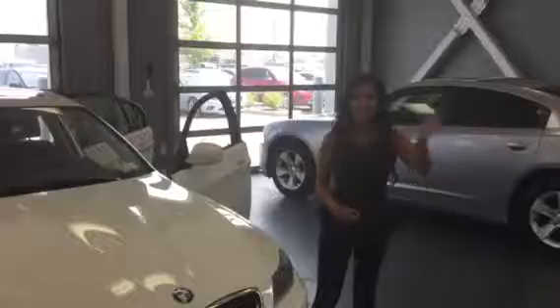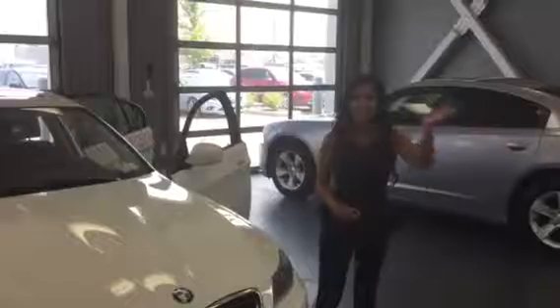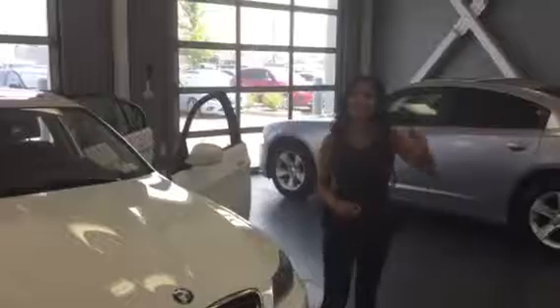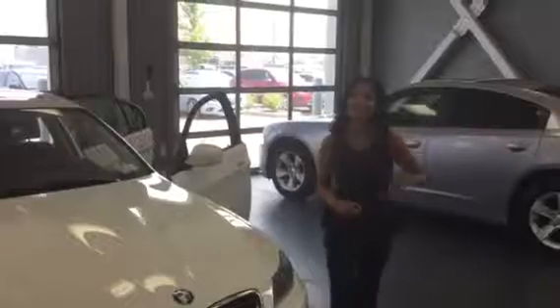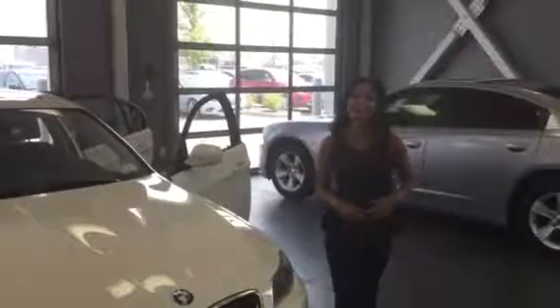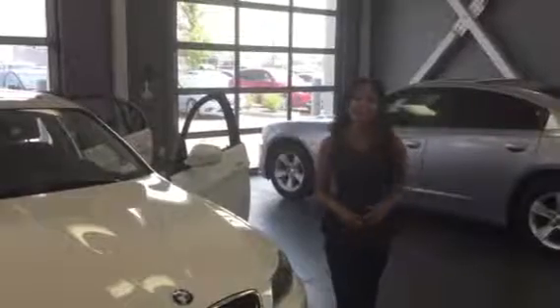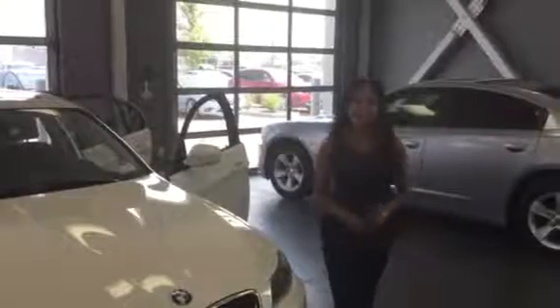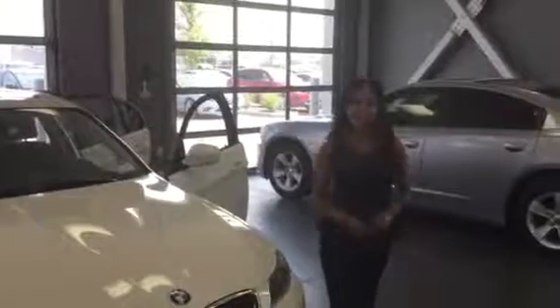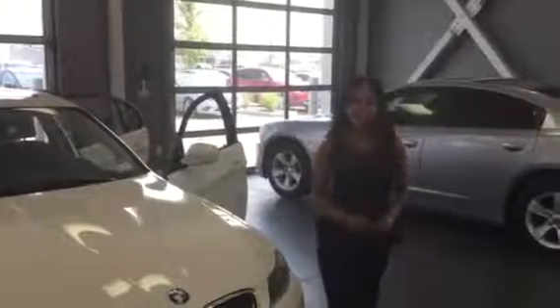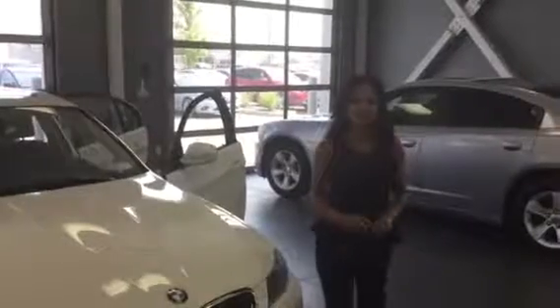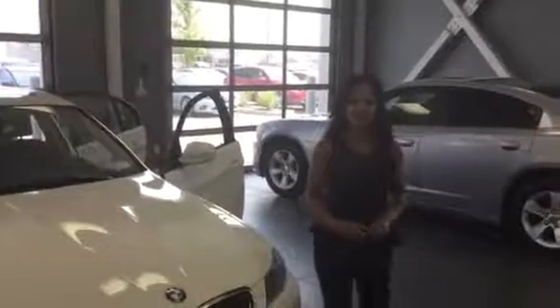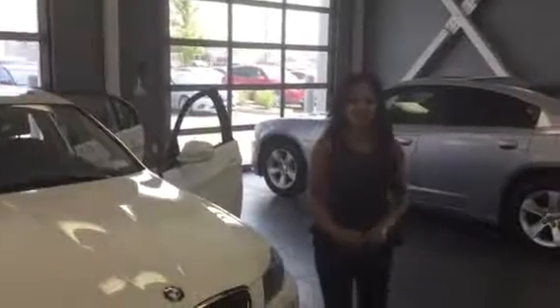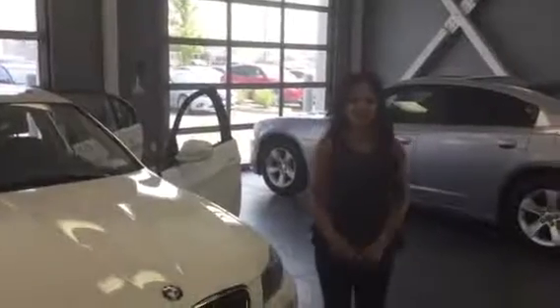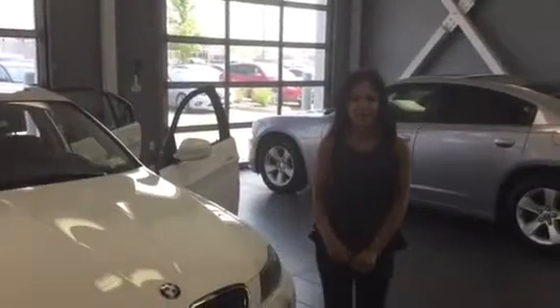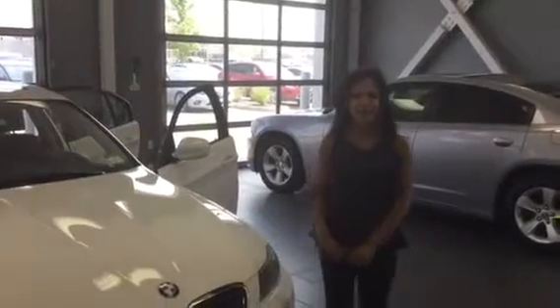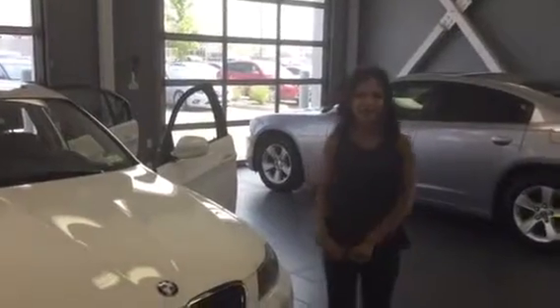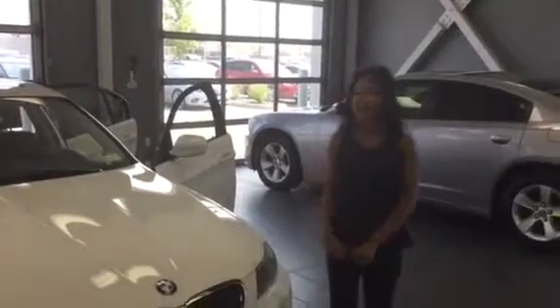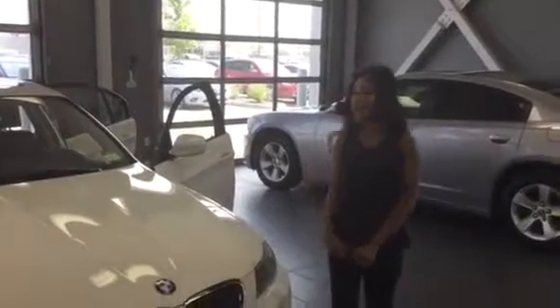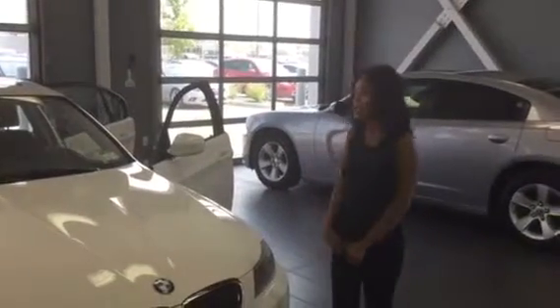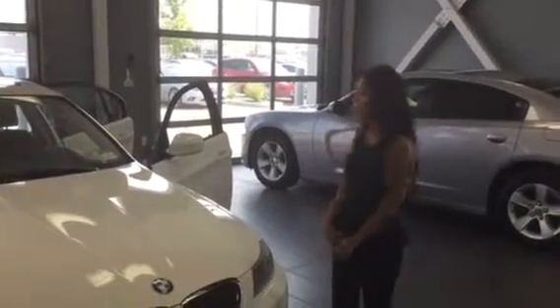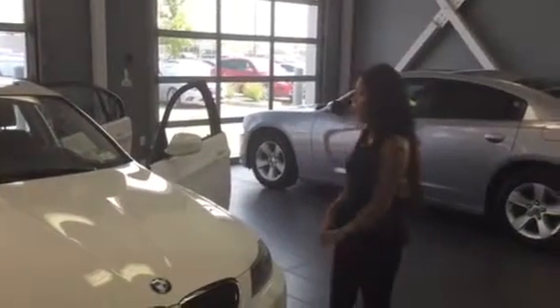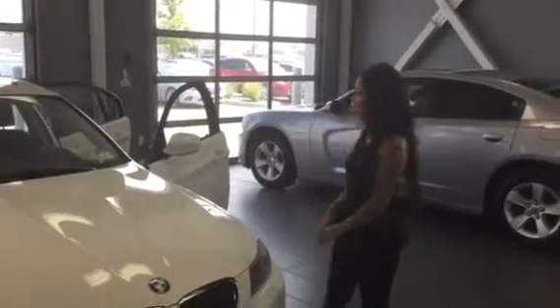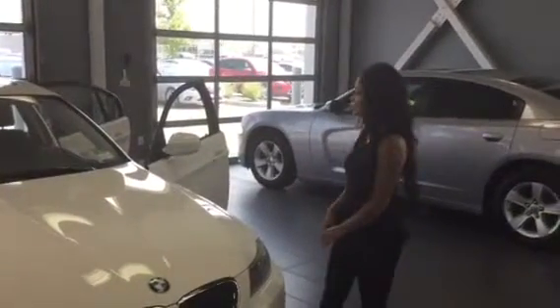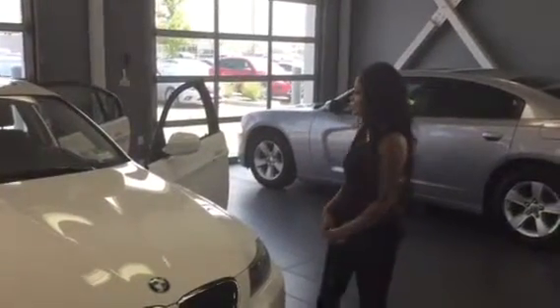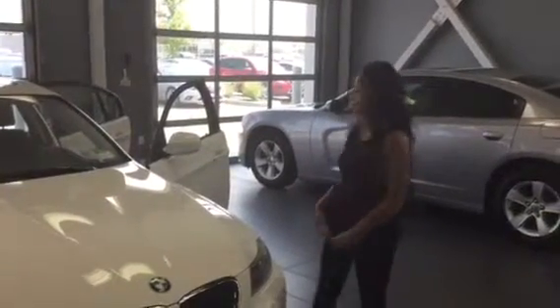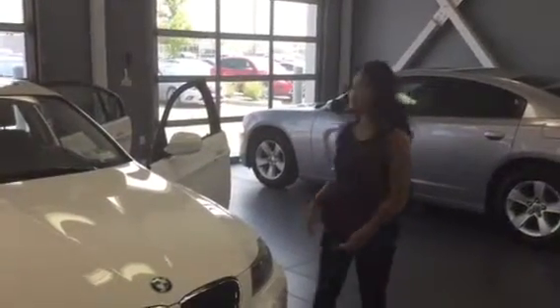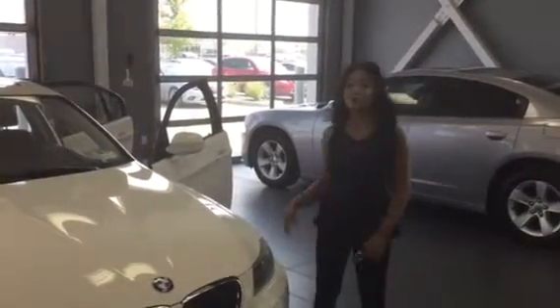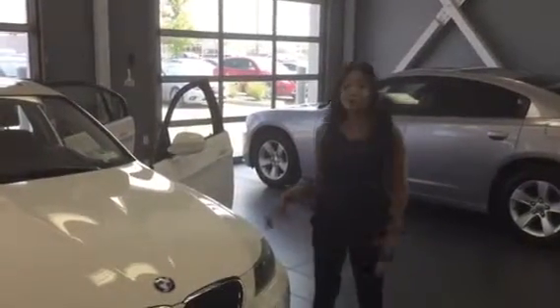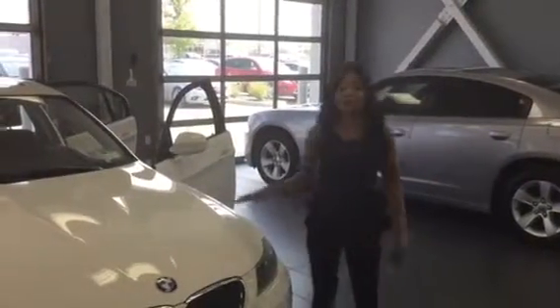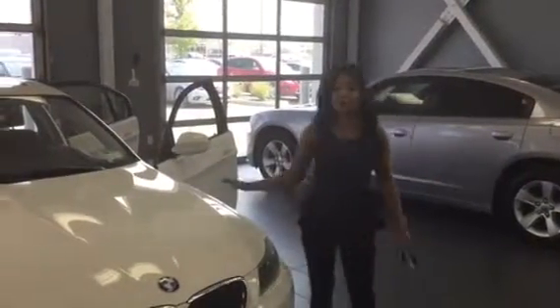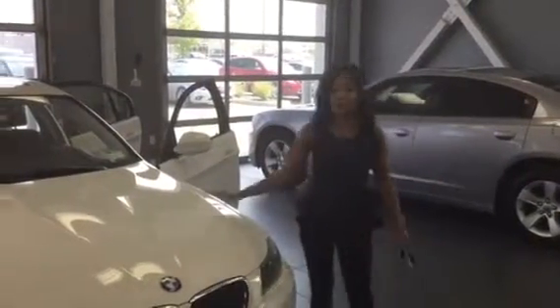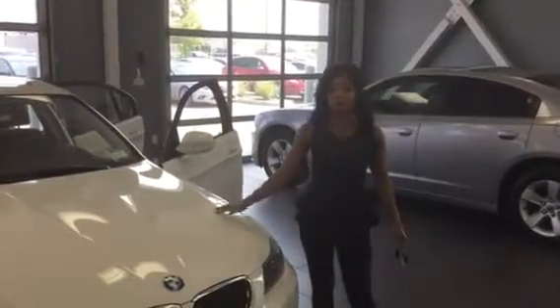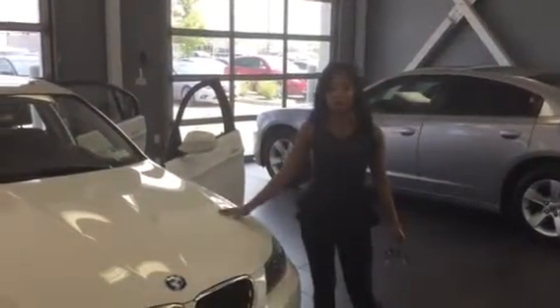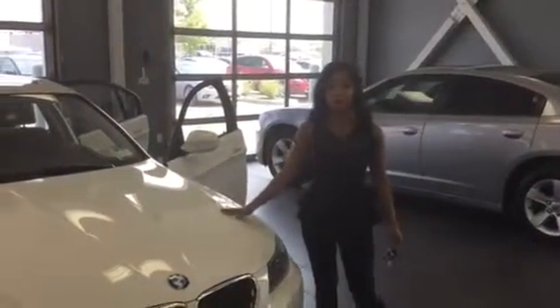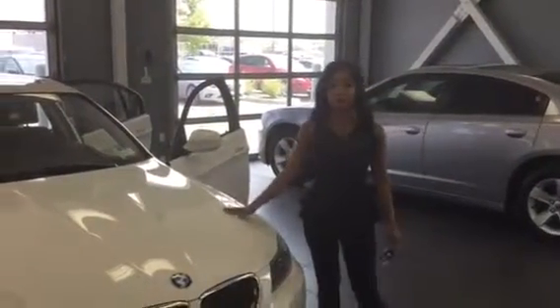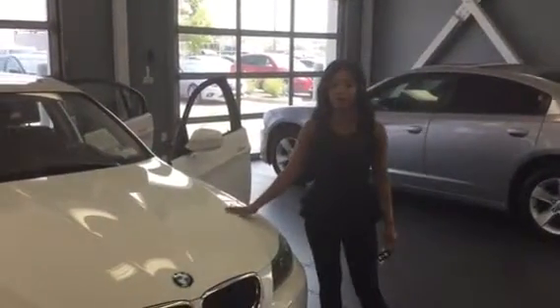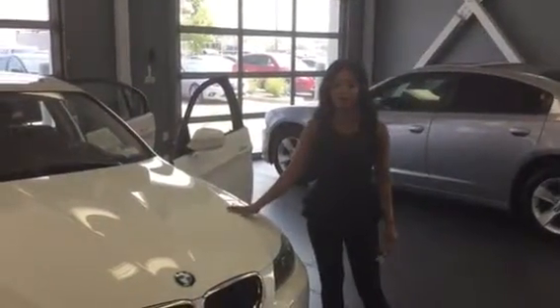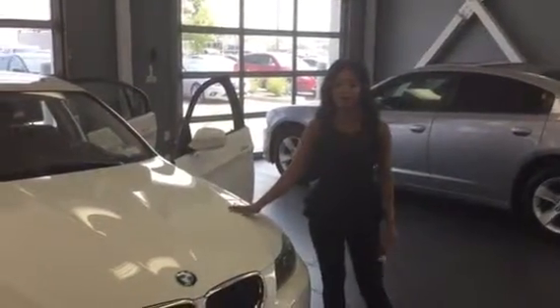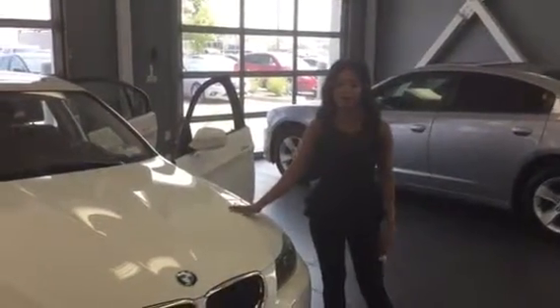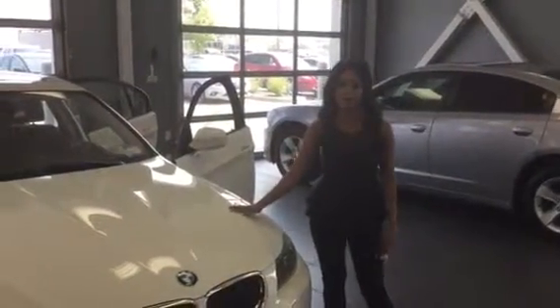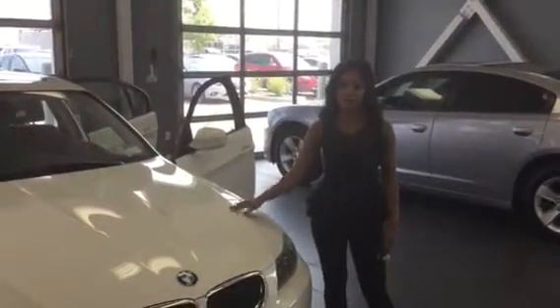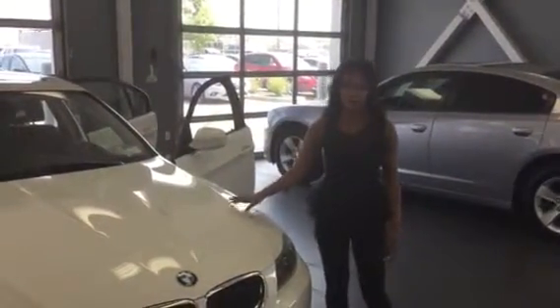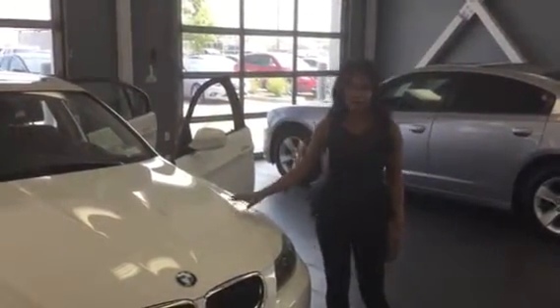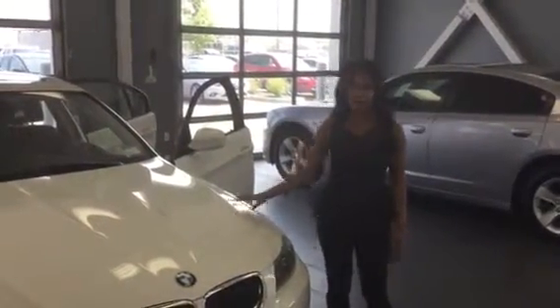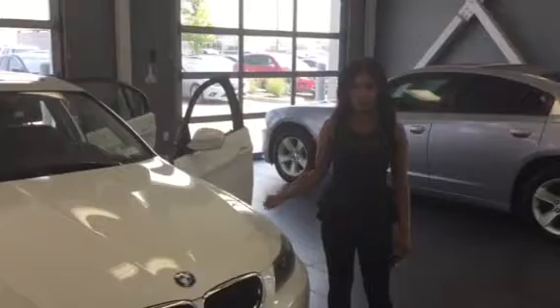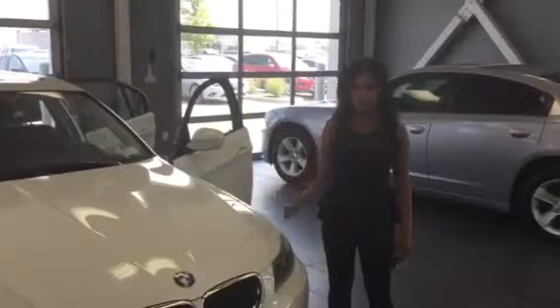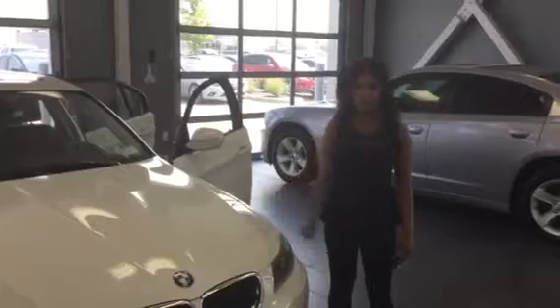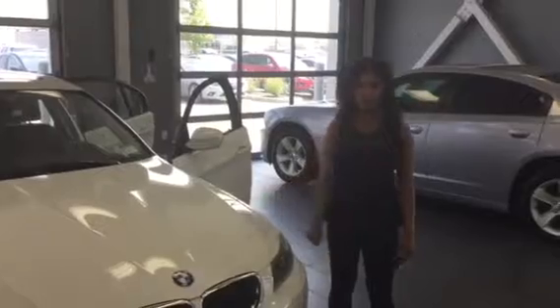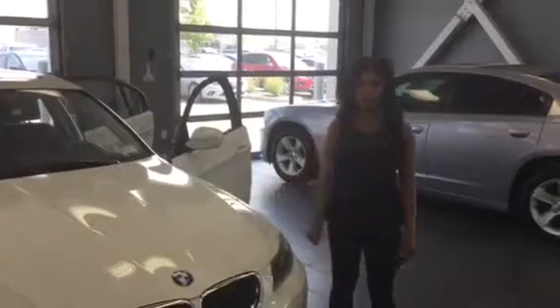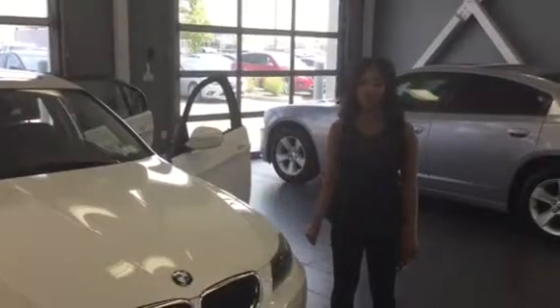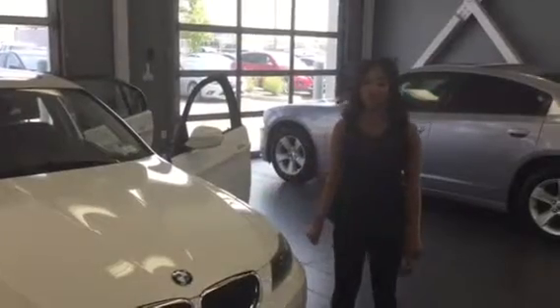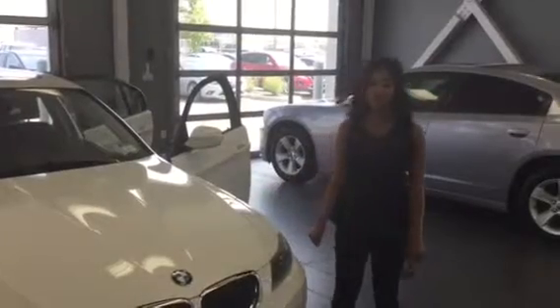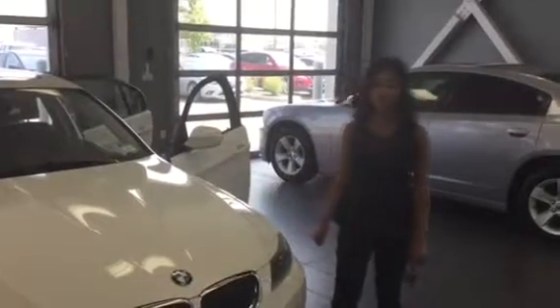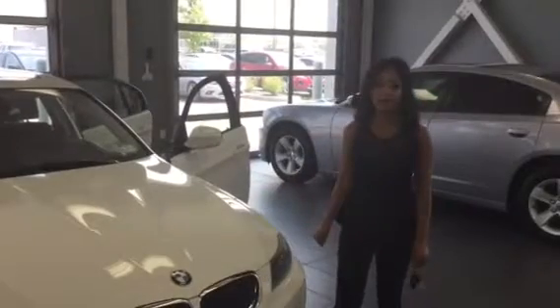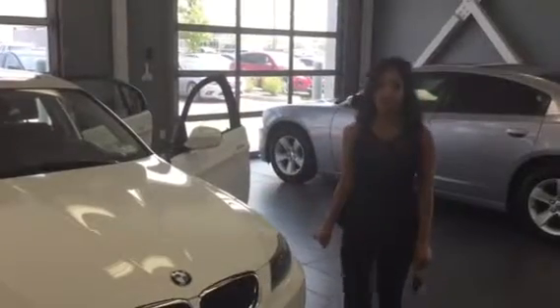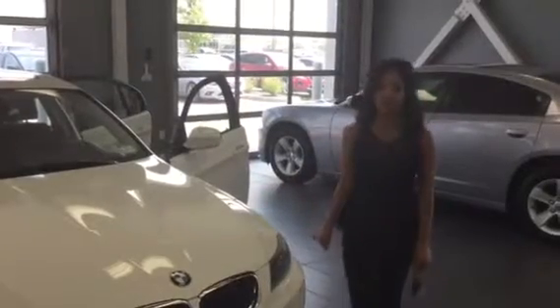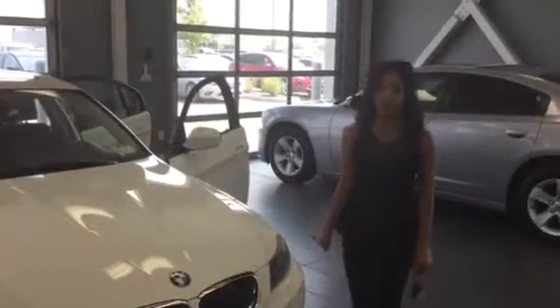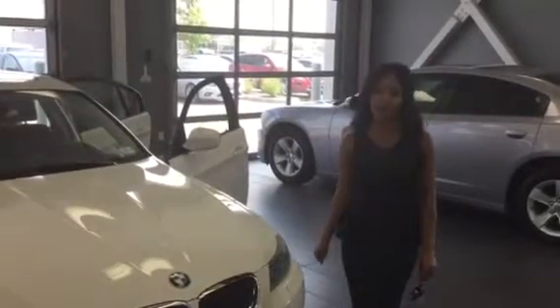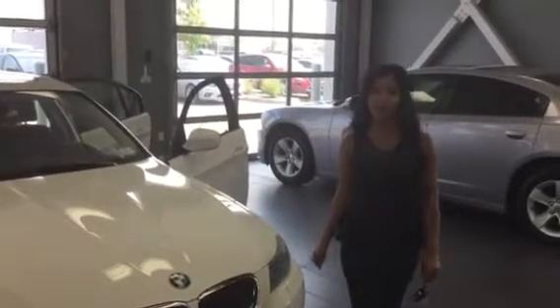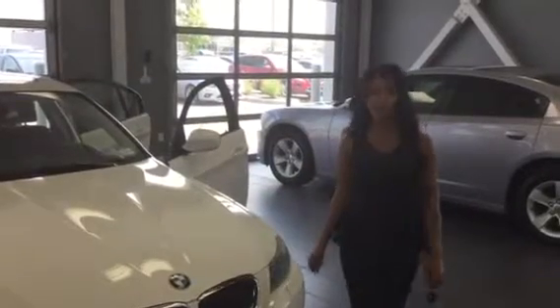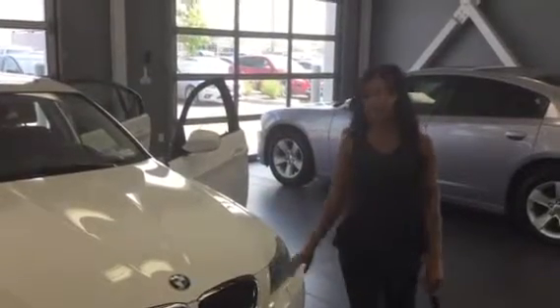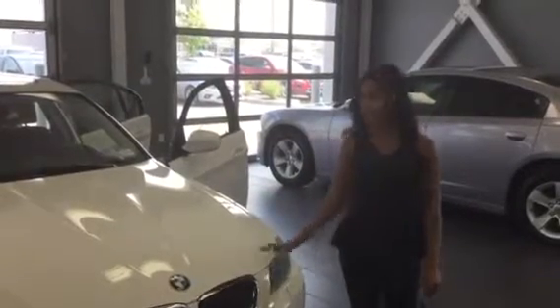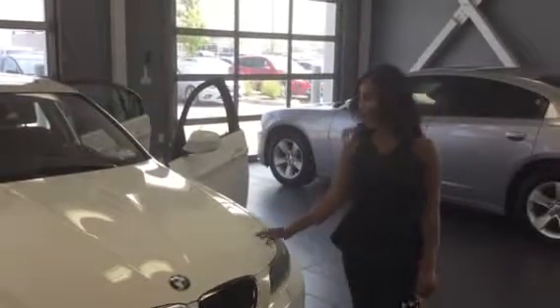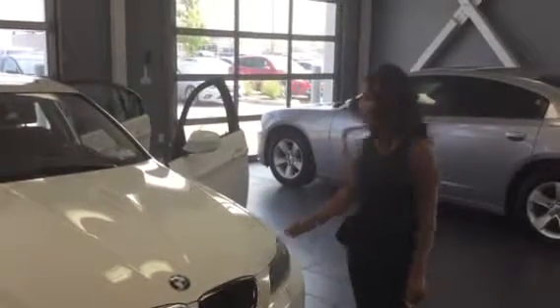Hey there, it's Sarah from LA Mazda, and as promised I'm going to be showing you this beautiful 2011 BMW 328XI.